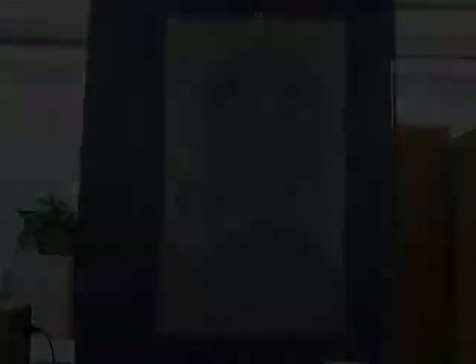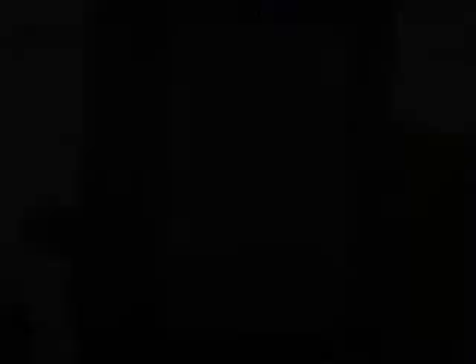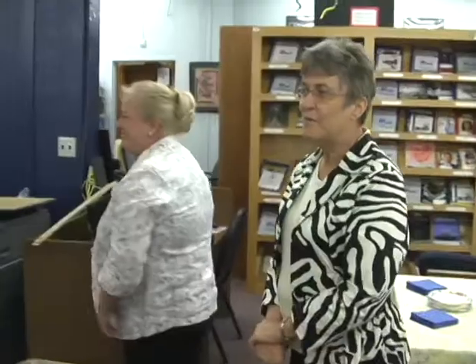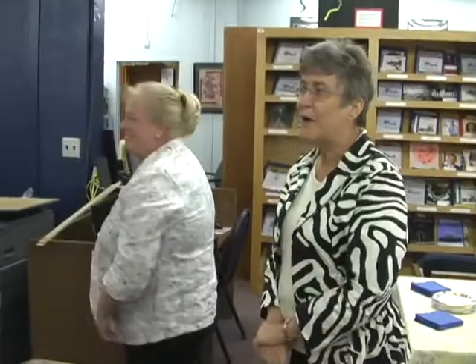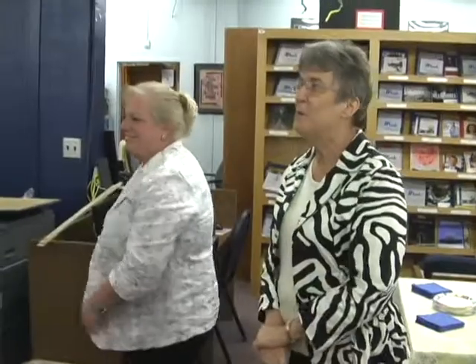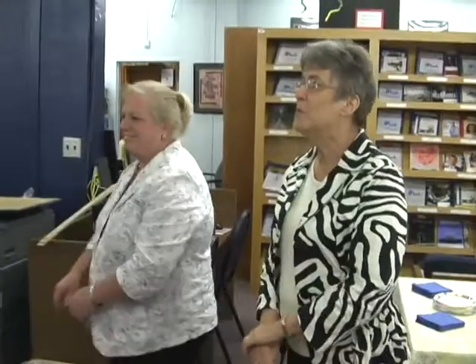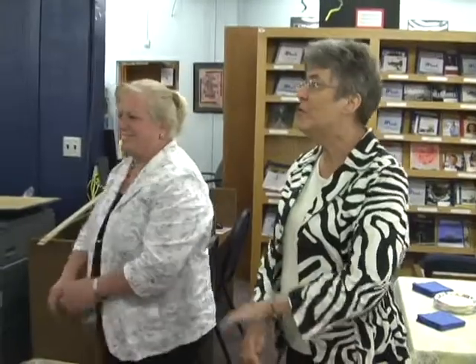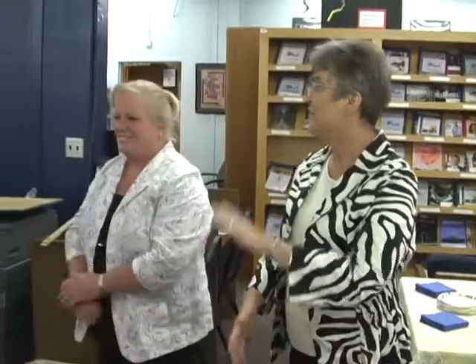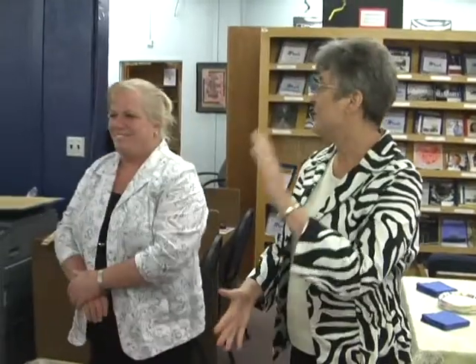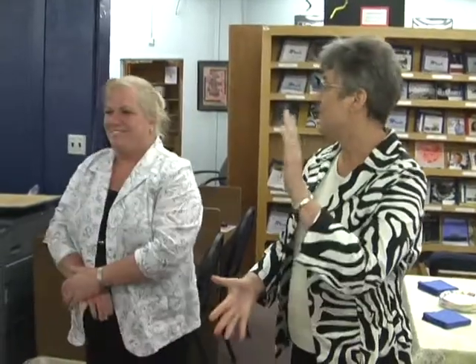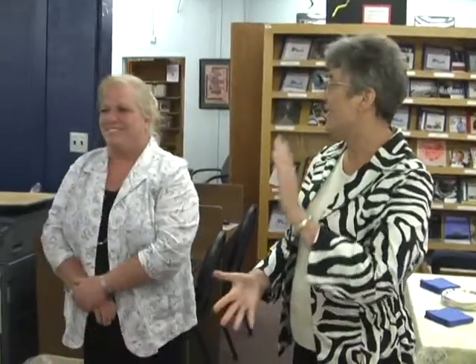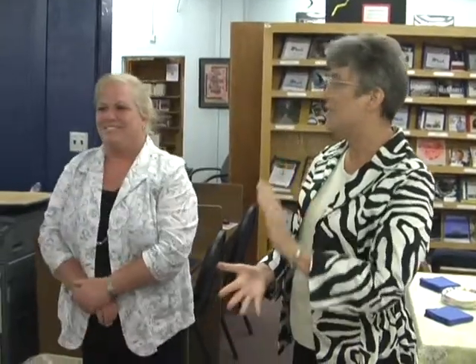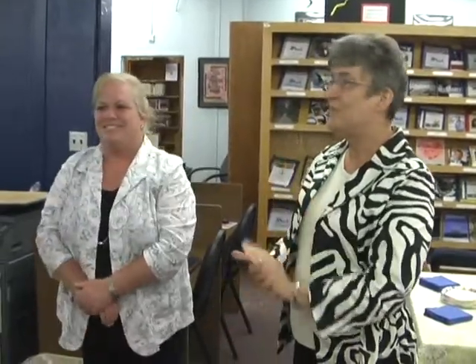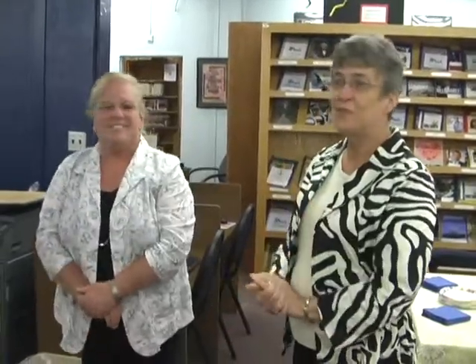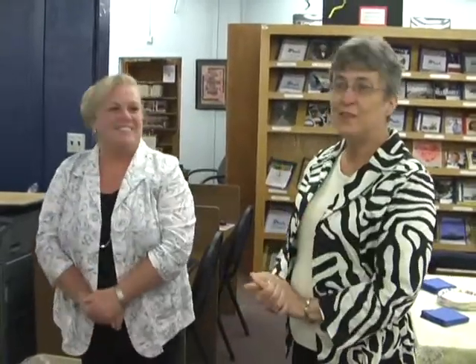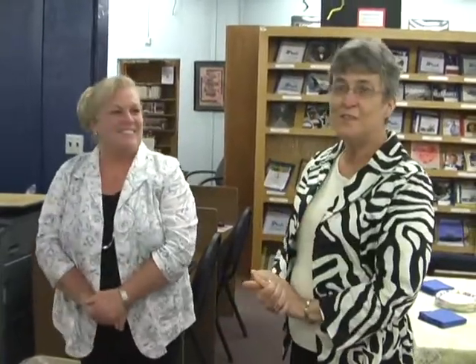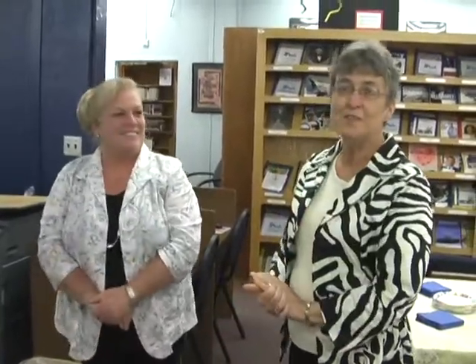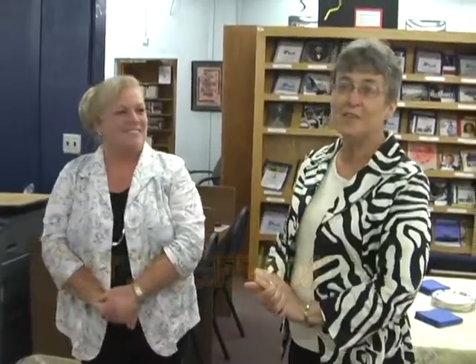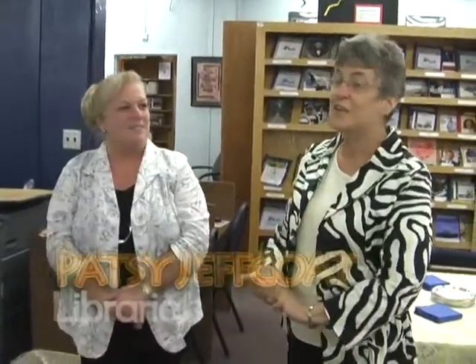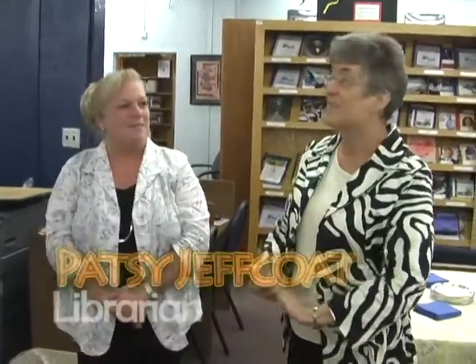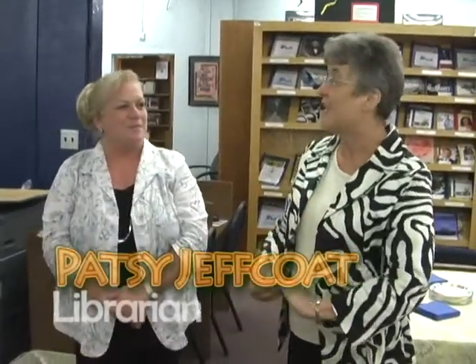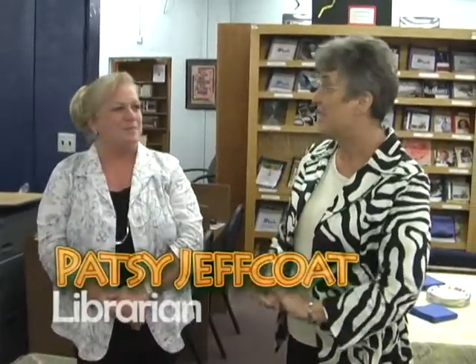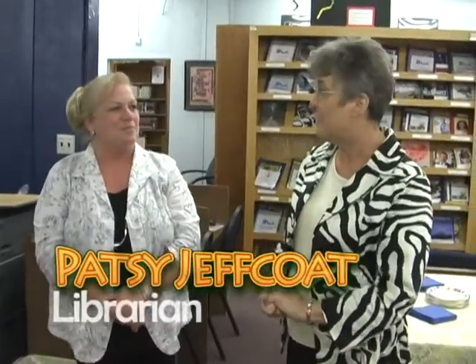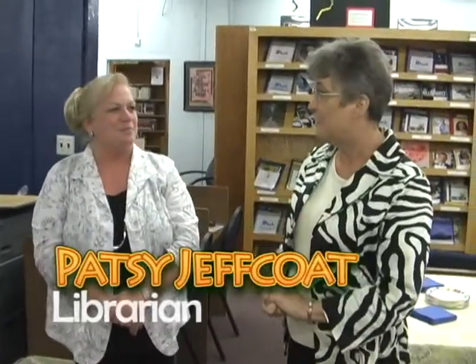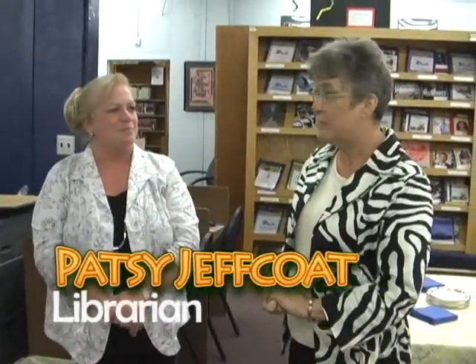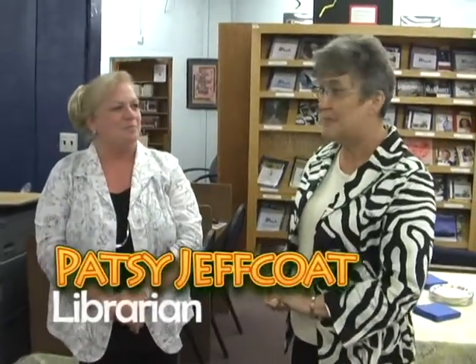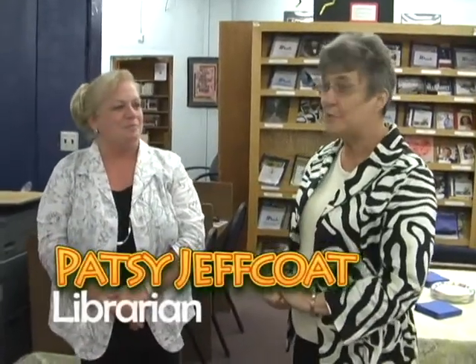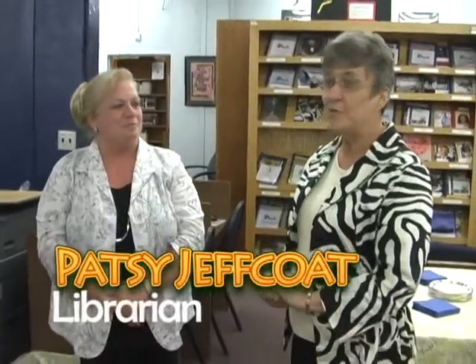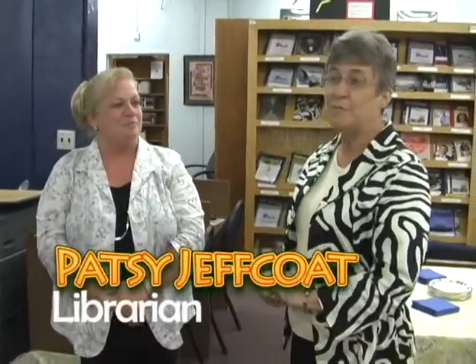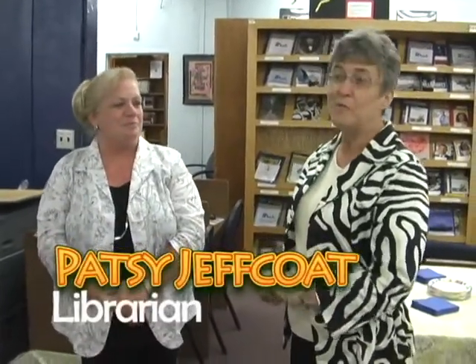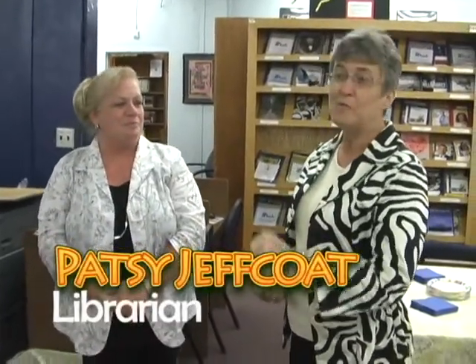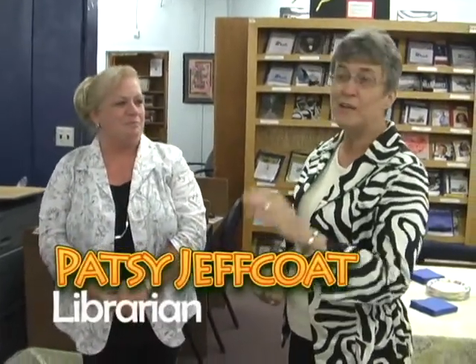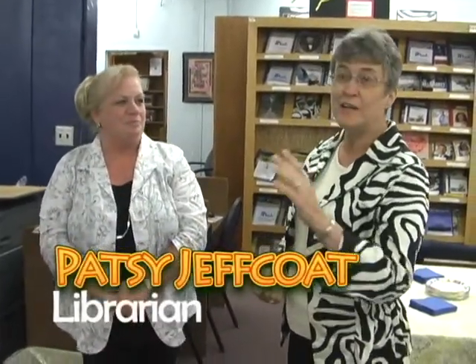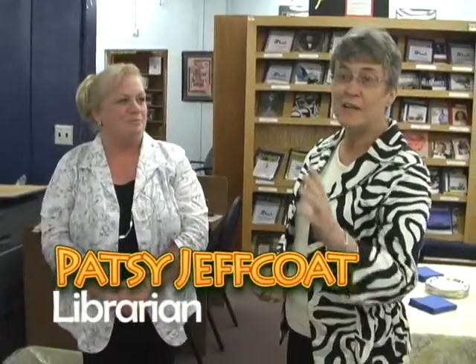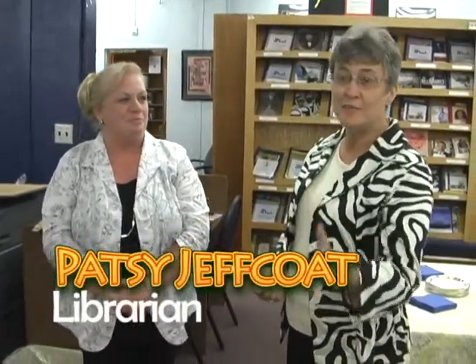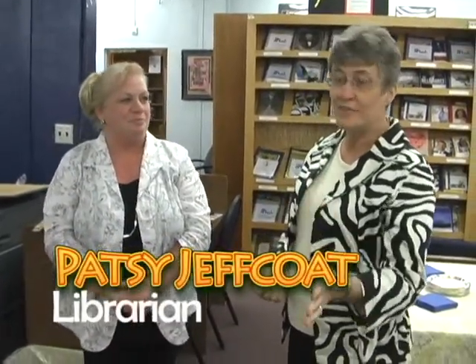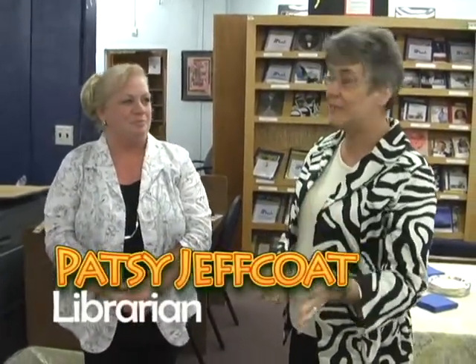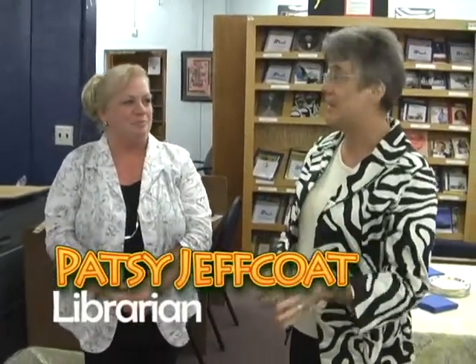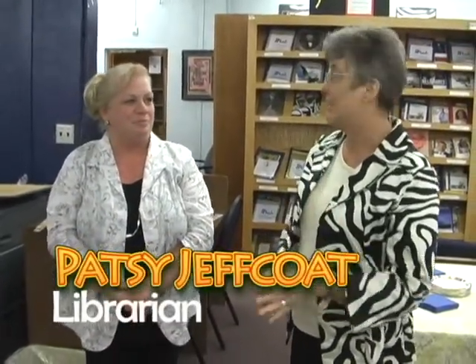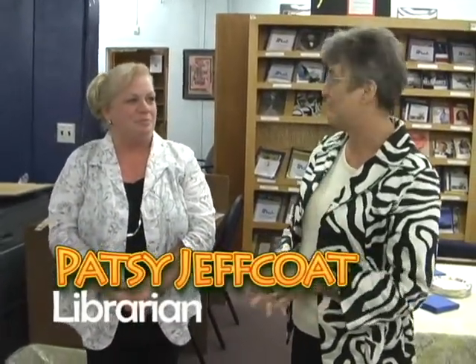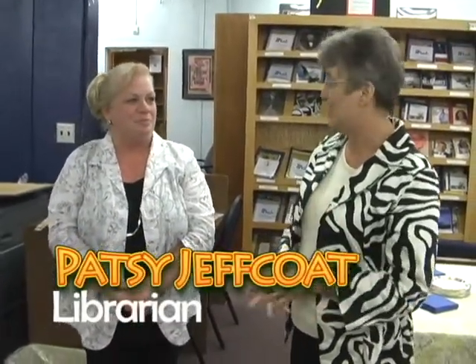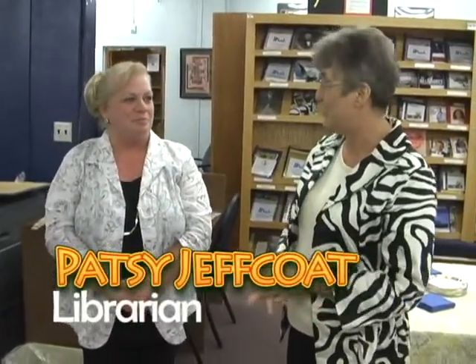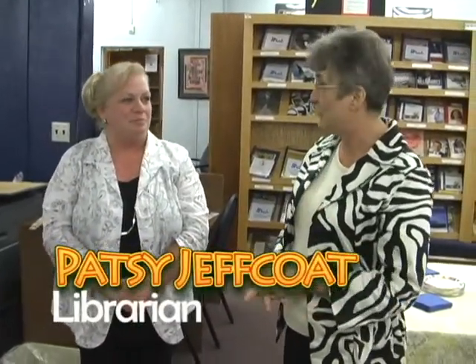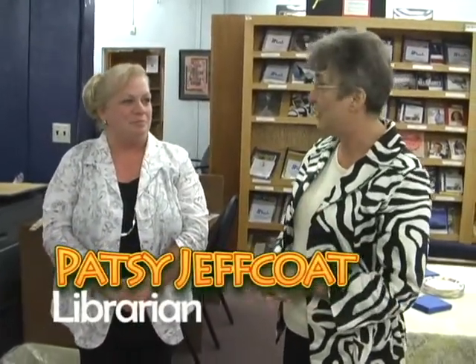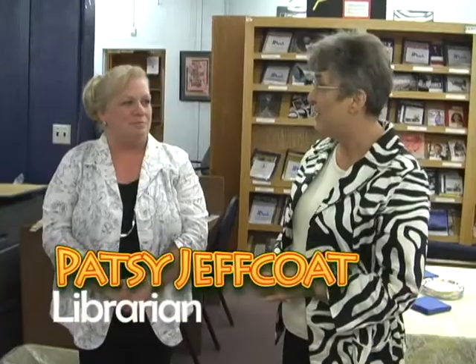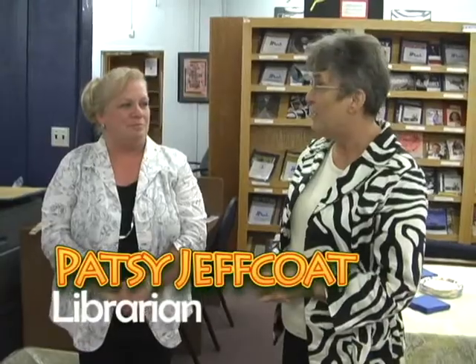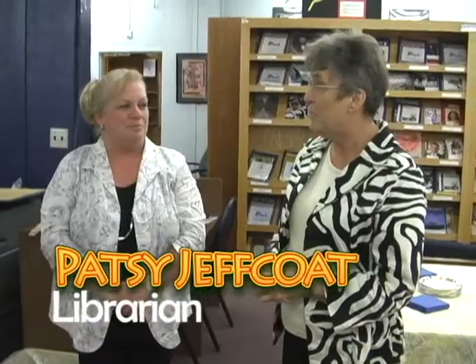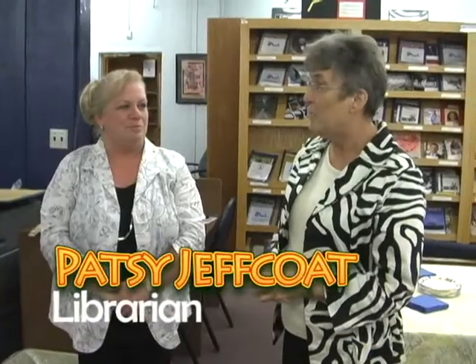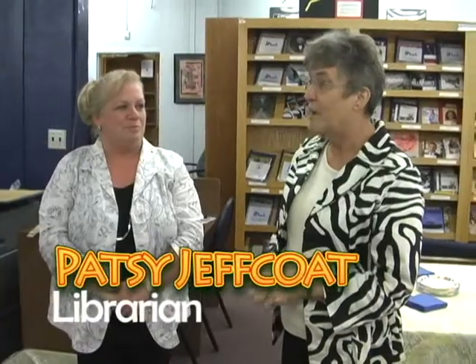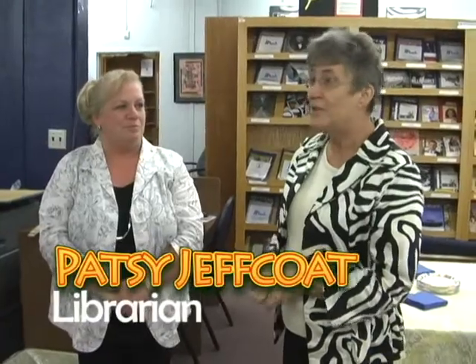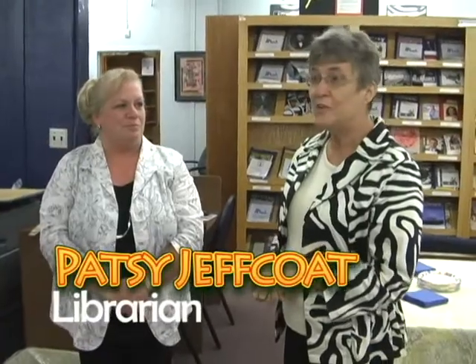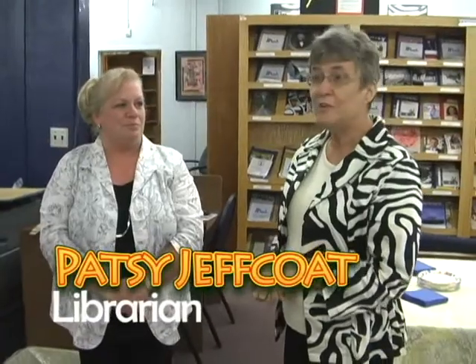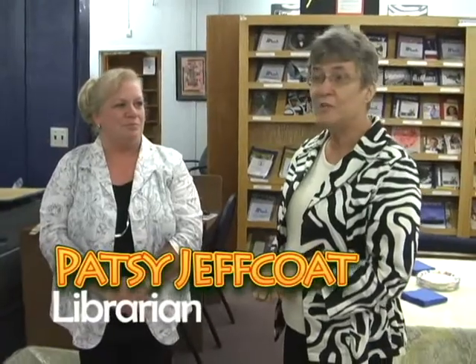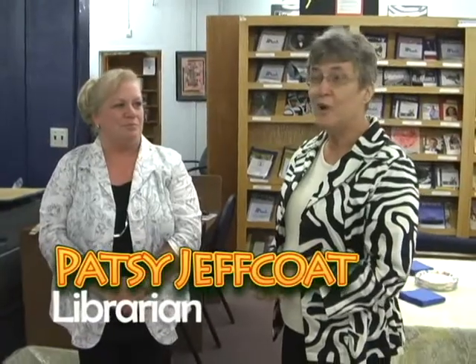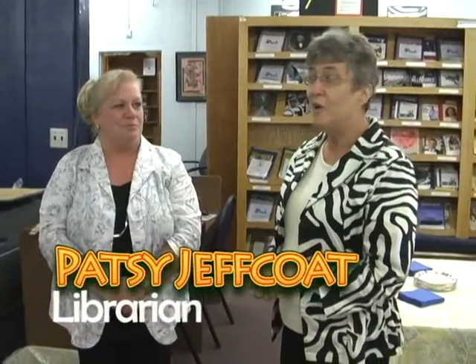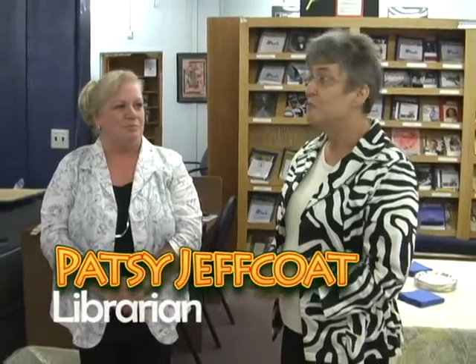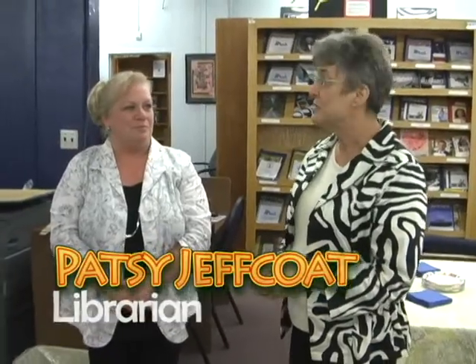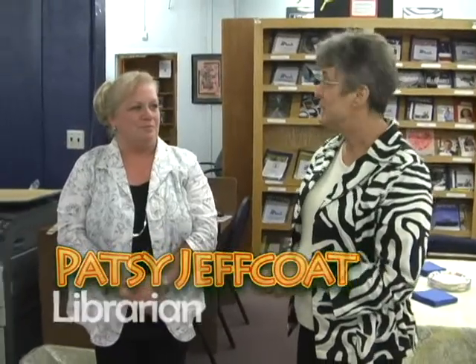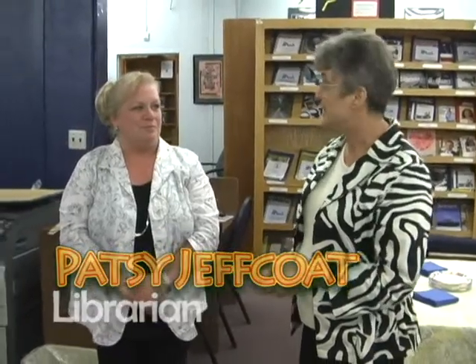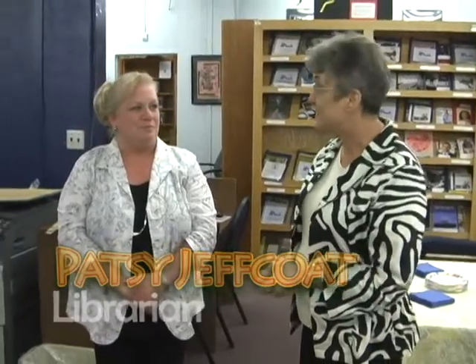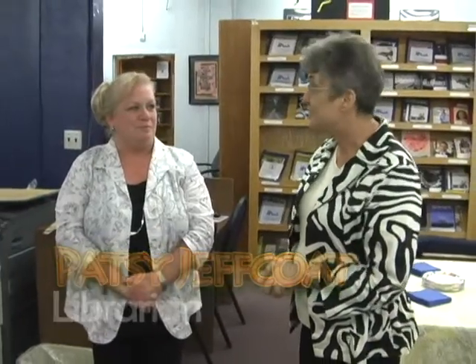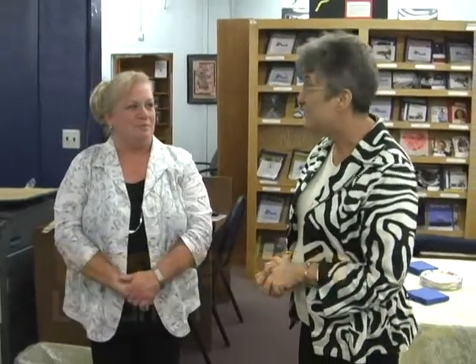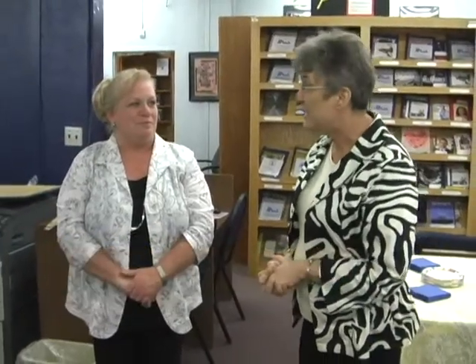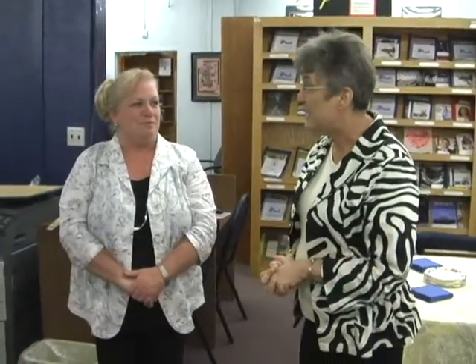I want to welcome all of you. This is very exciting for us. We've been working on this collaboration project for over six months.